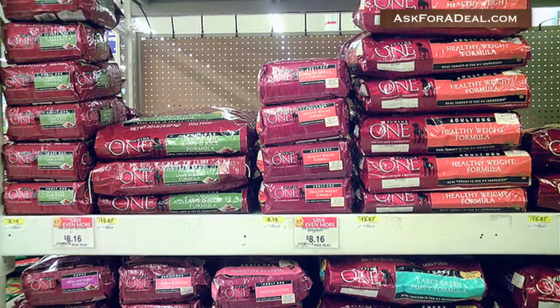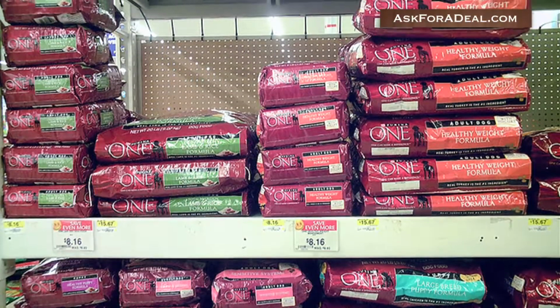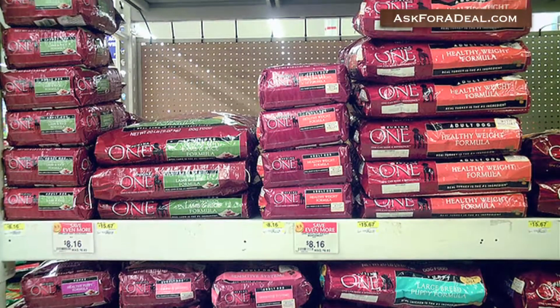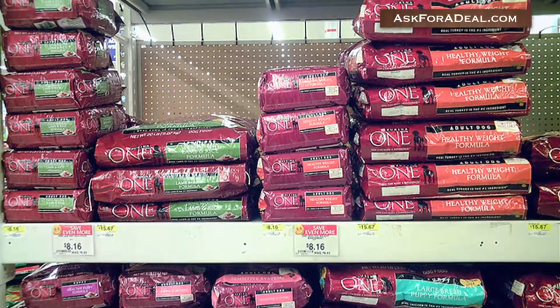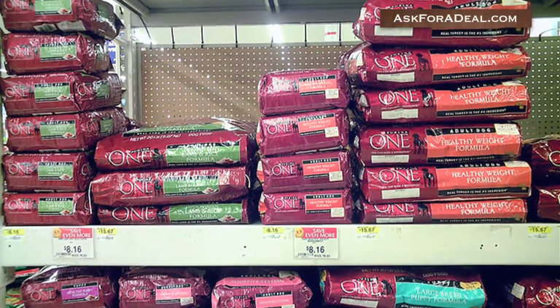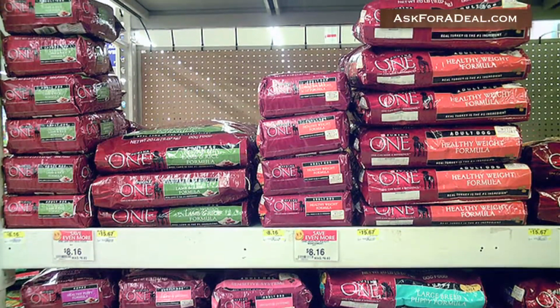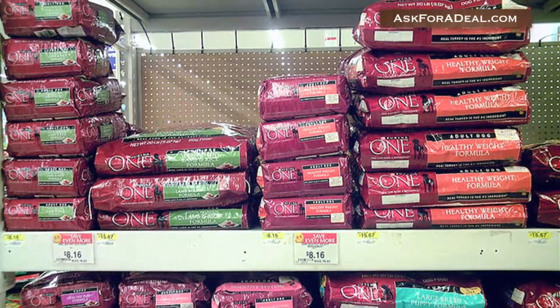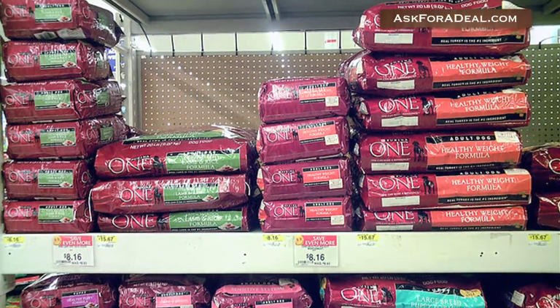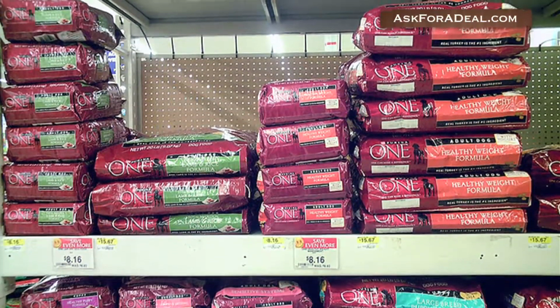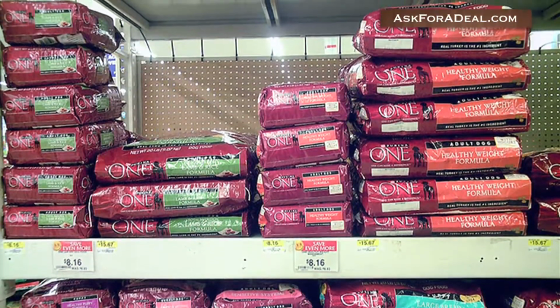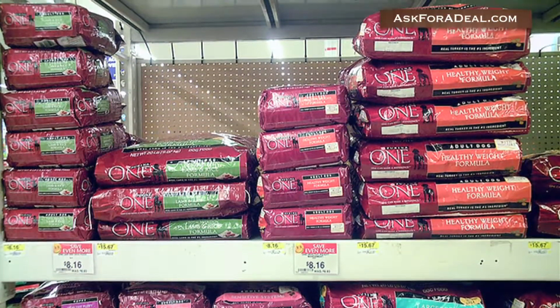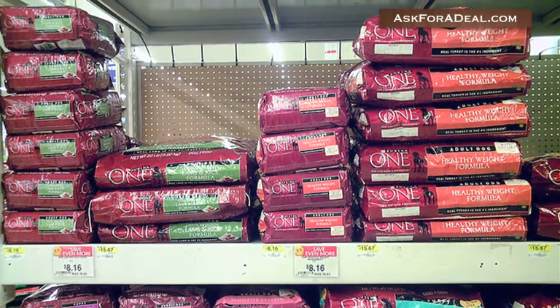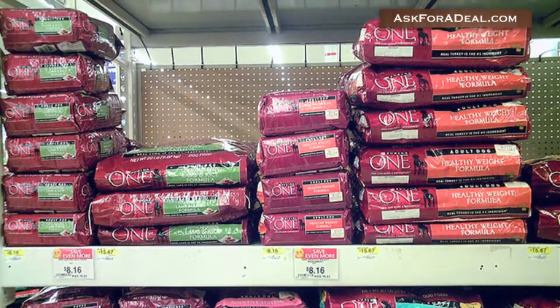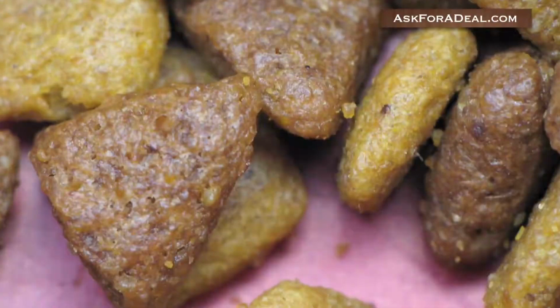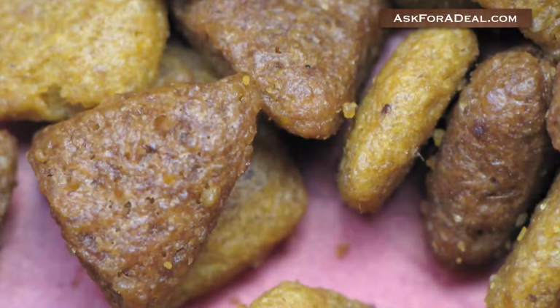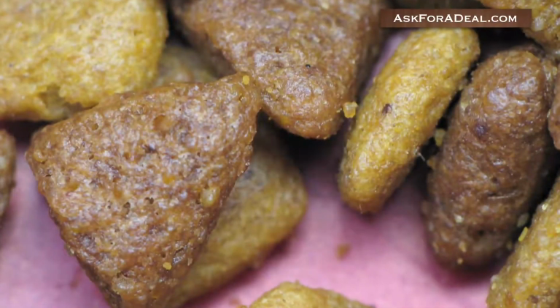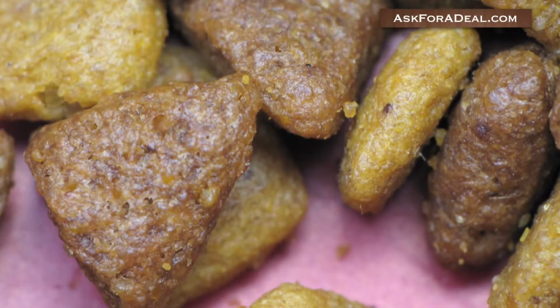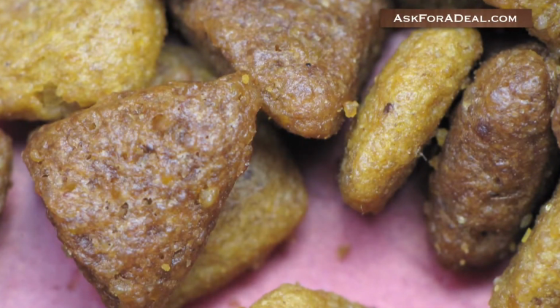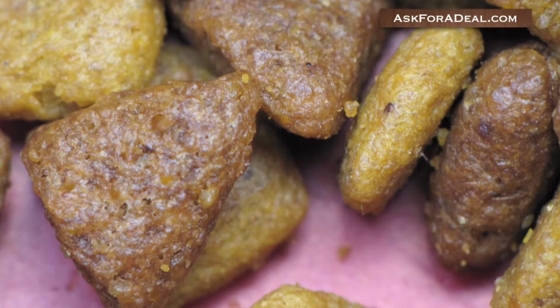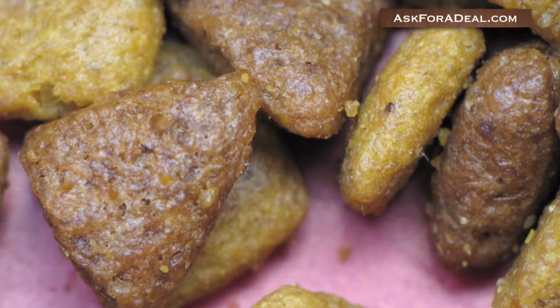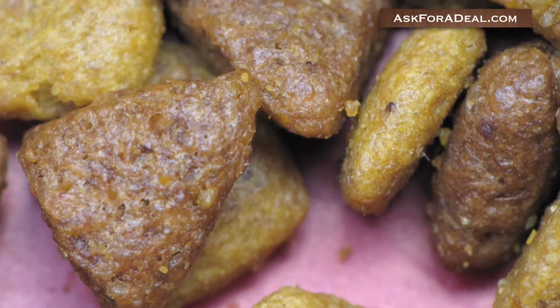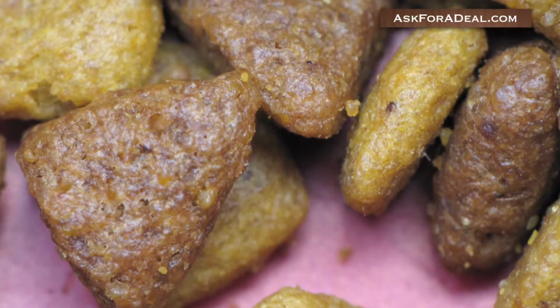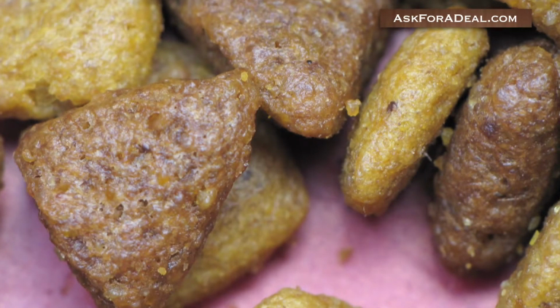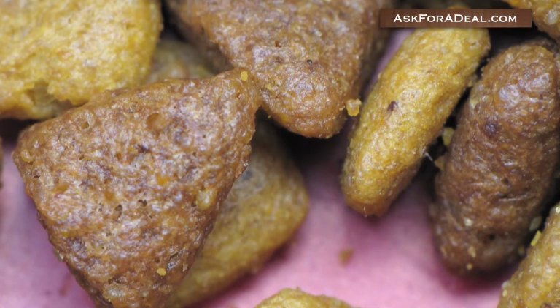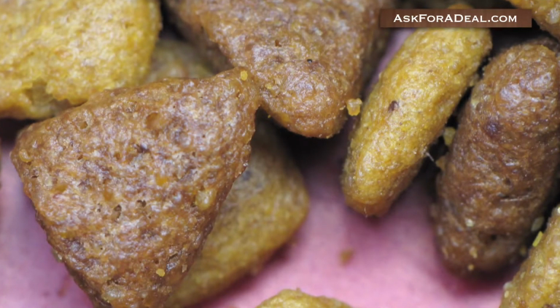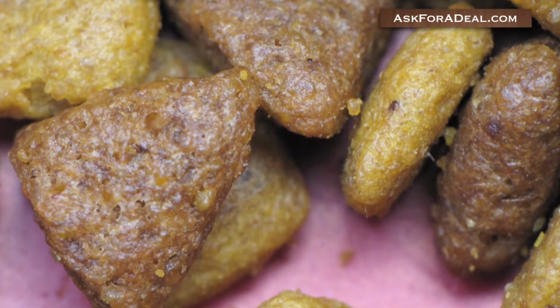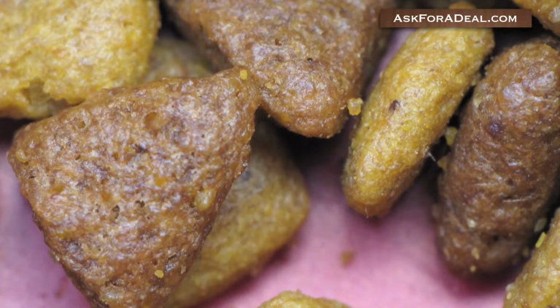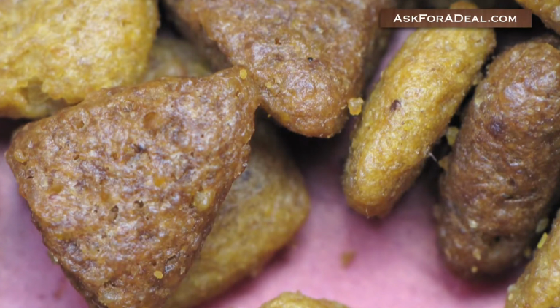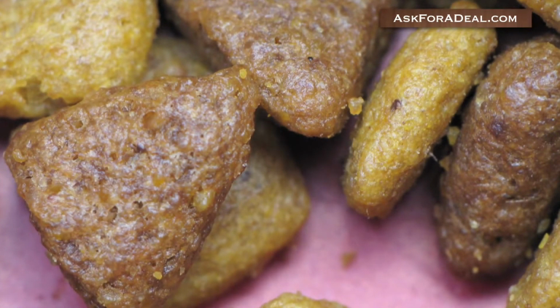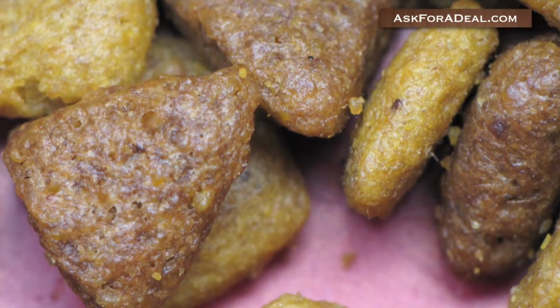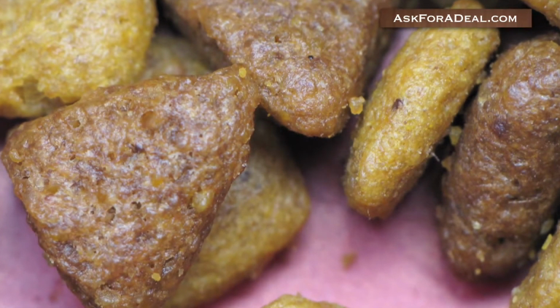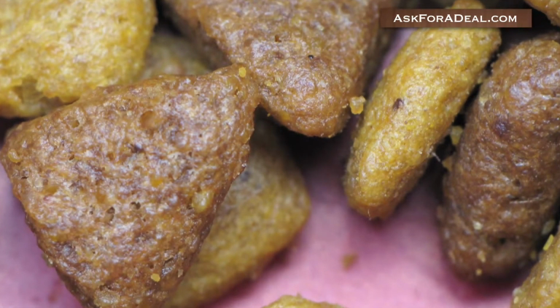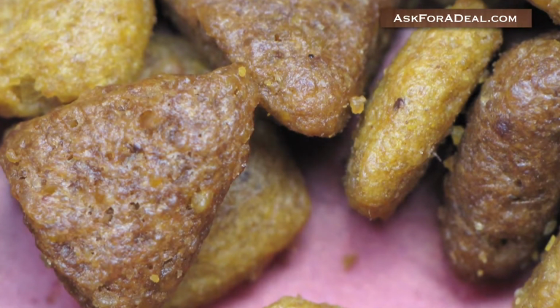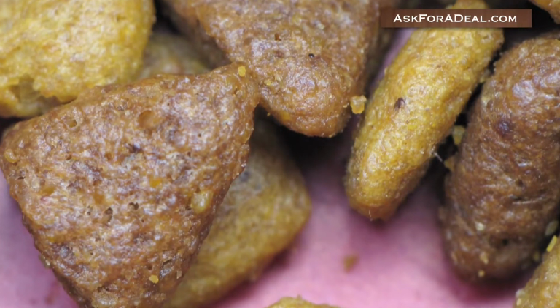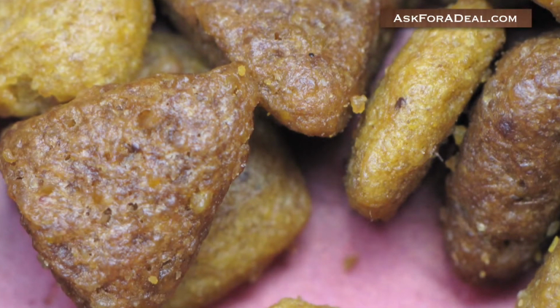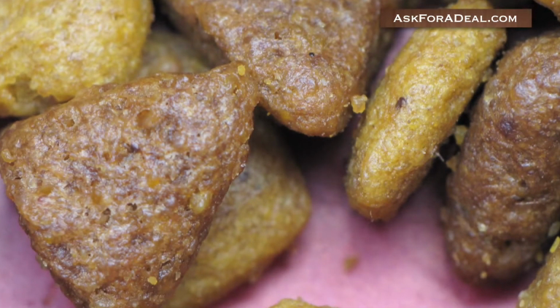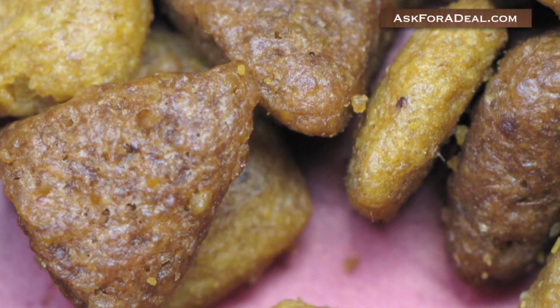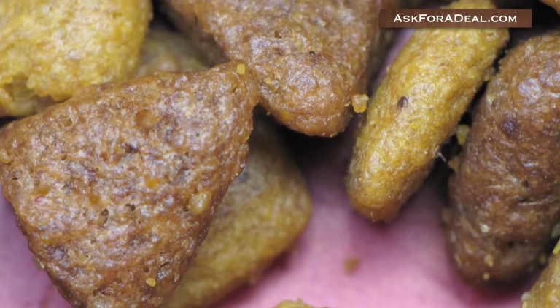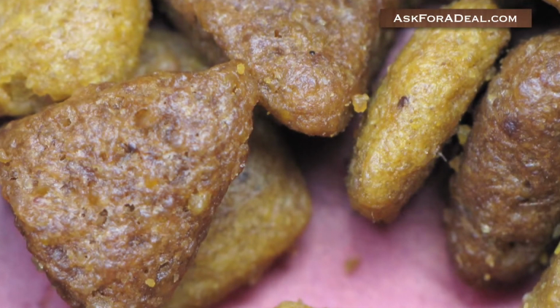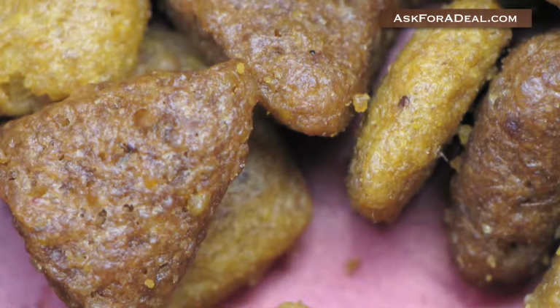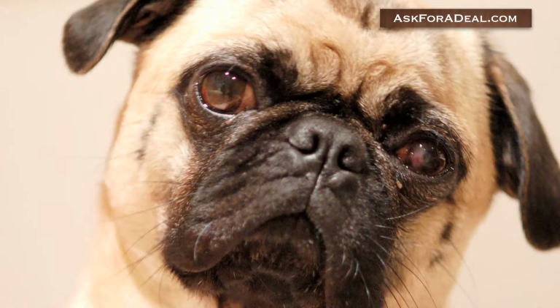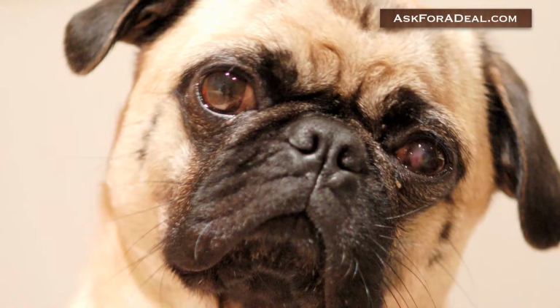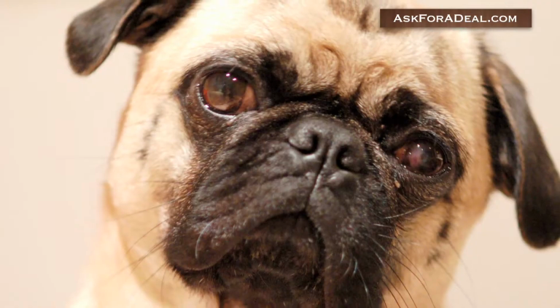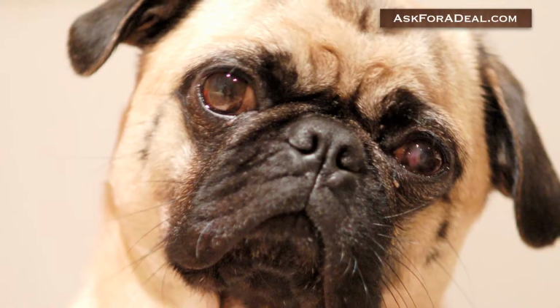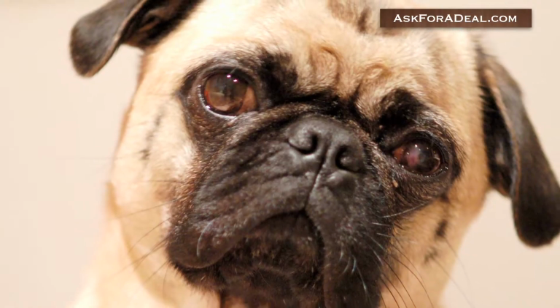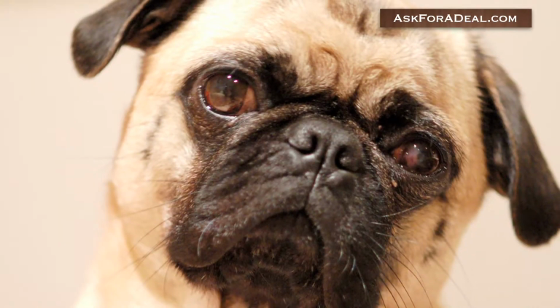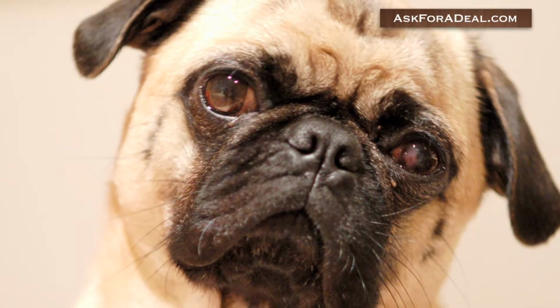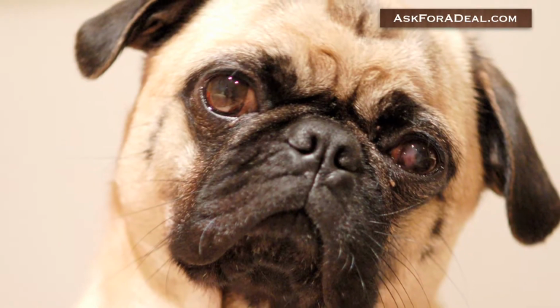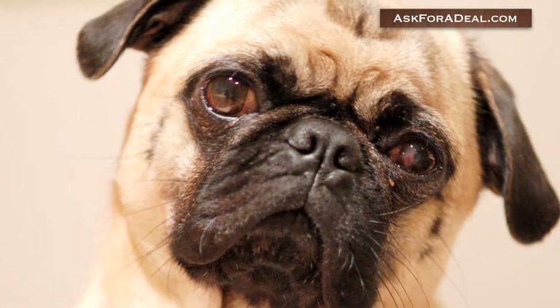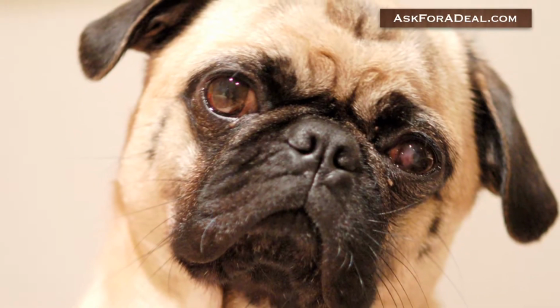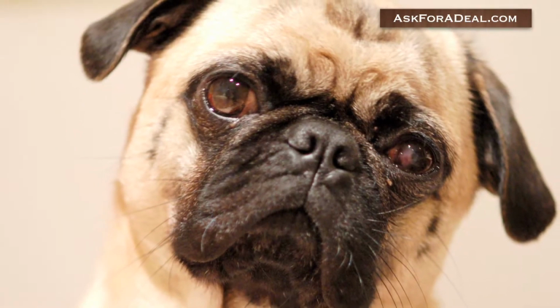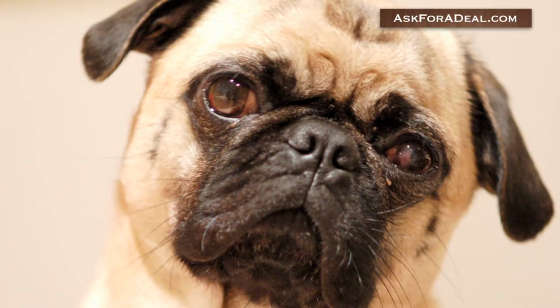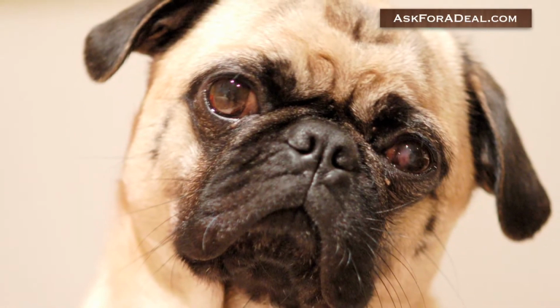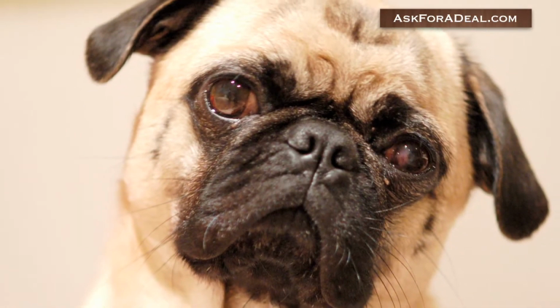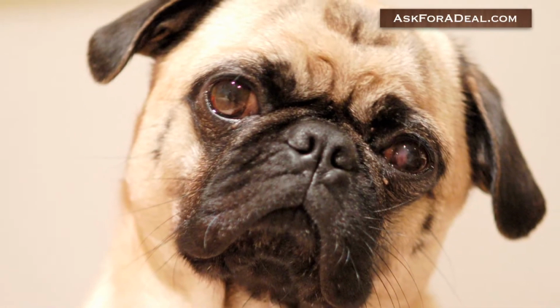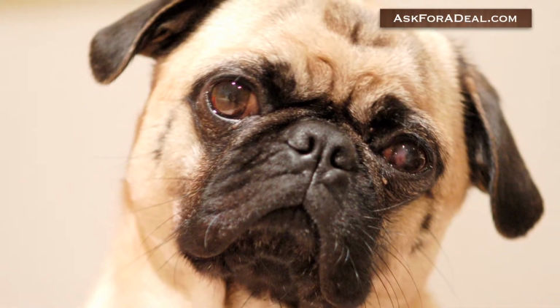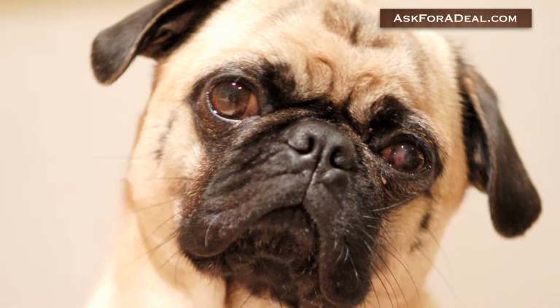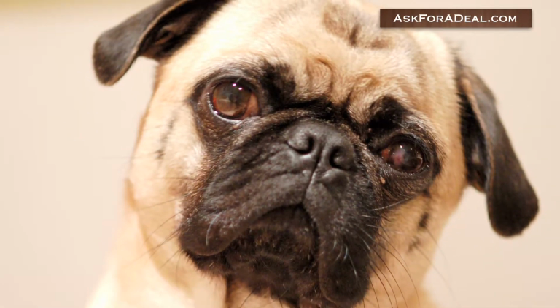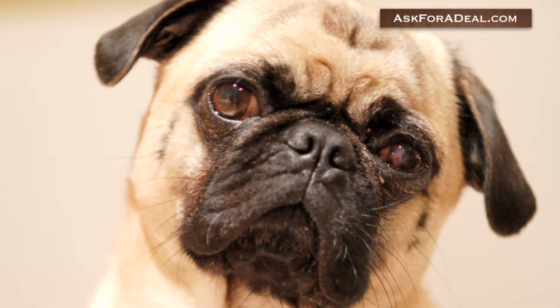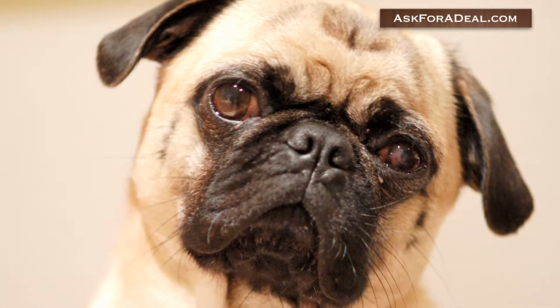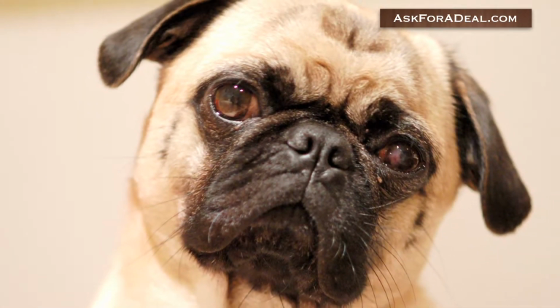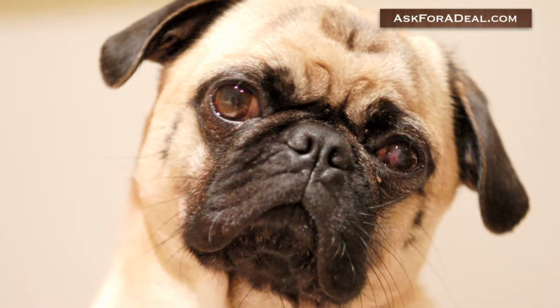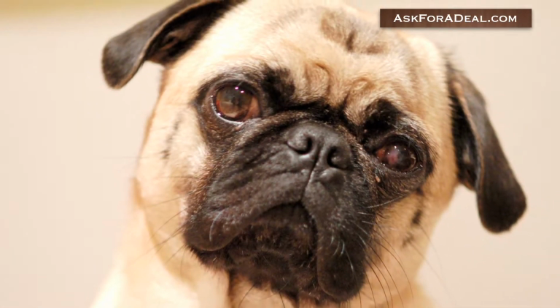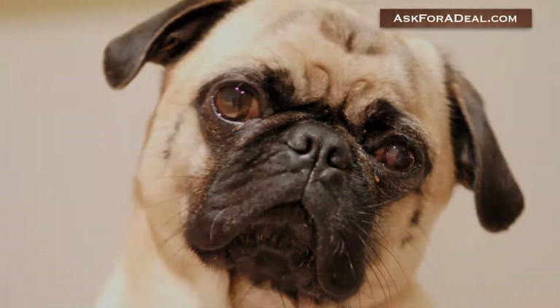Purina offers a number of dry food options, canned food delicacies, and a multitude of treats to delight the palate of any pet.